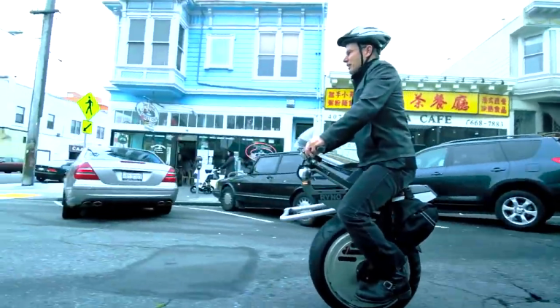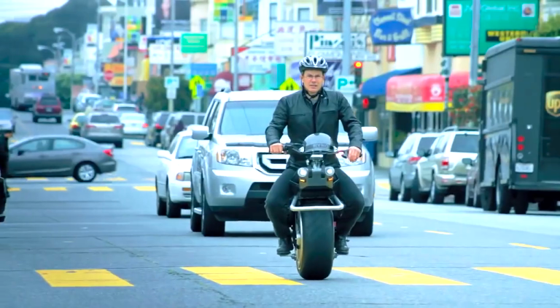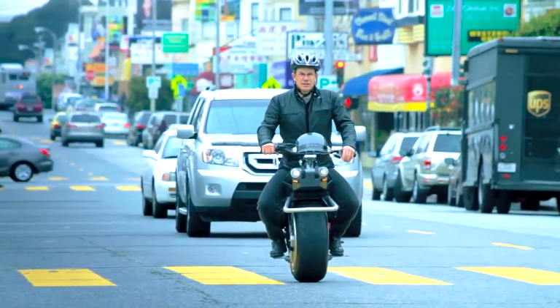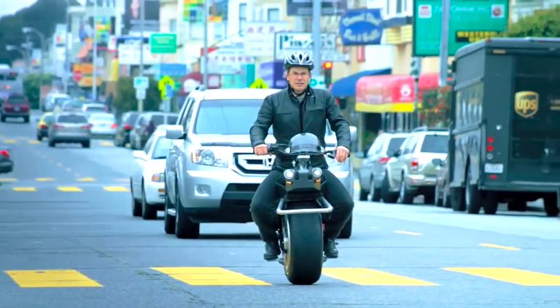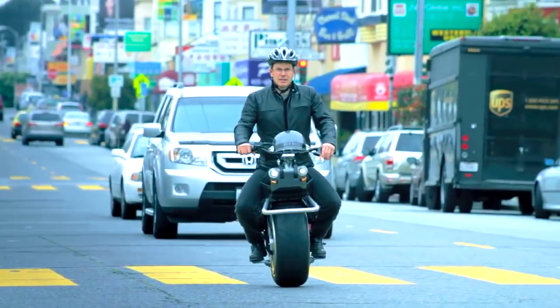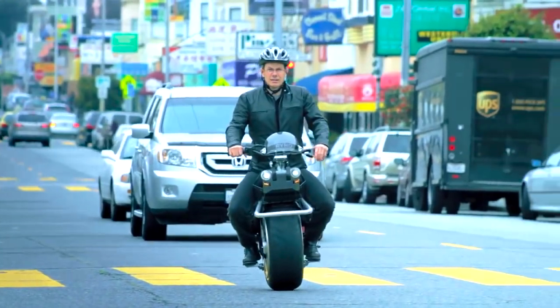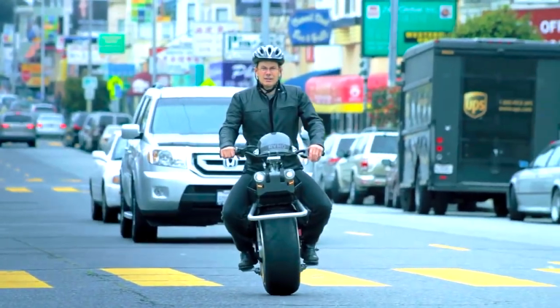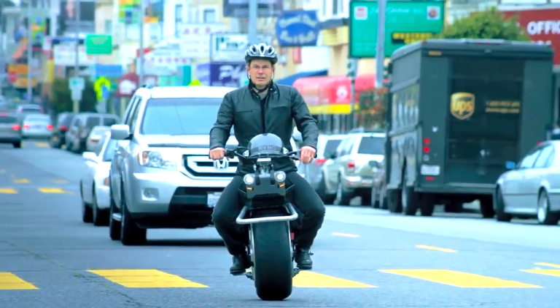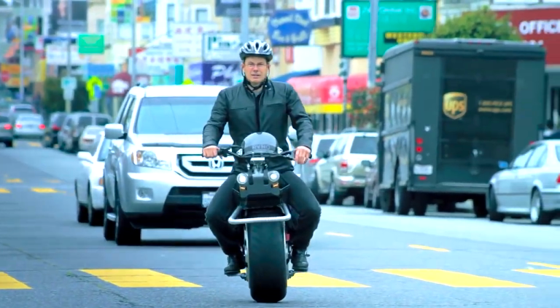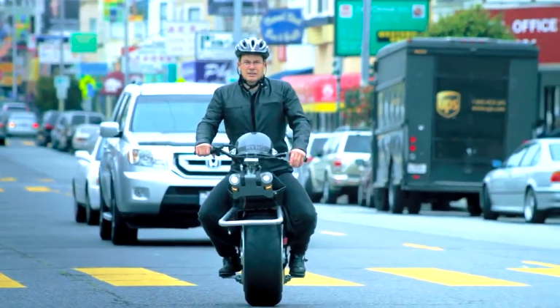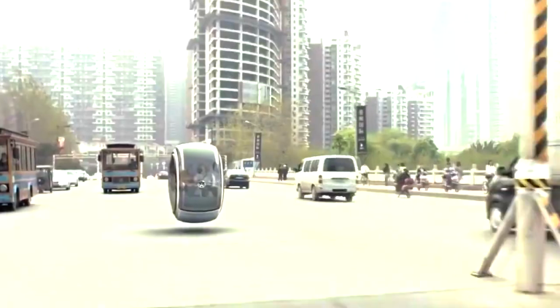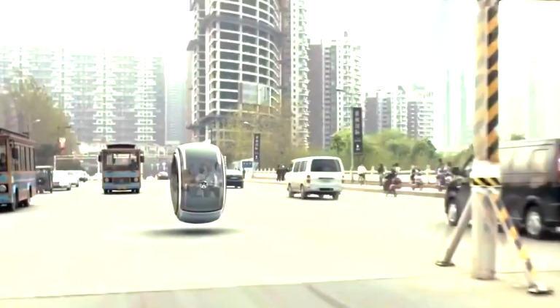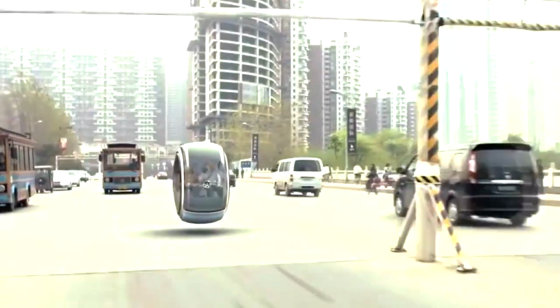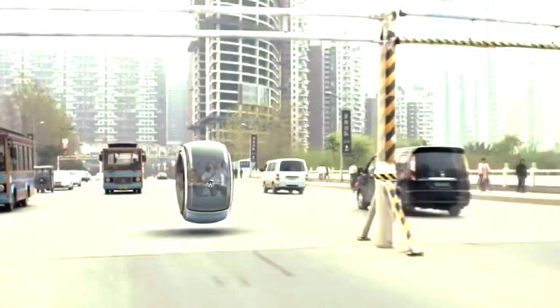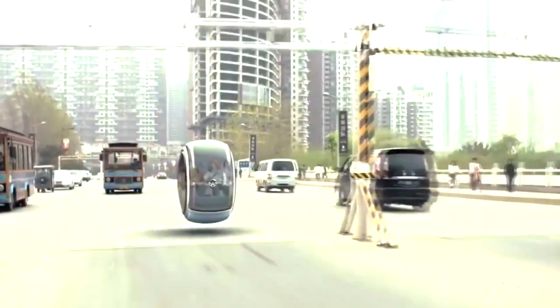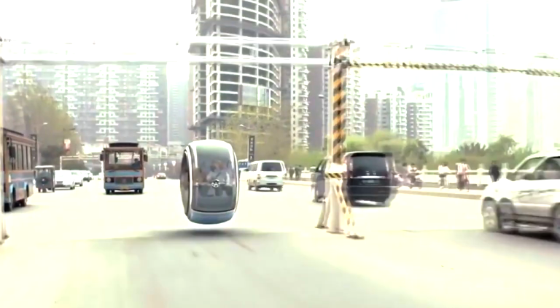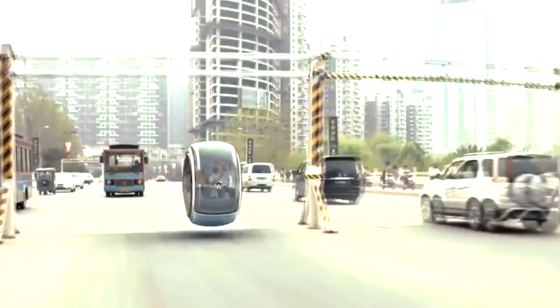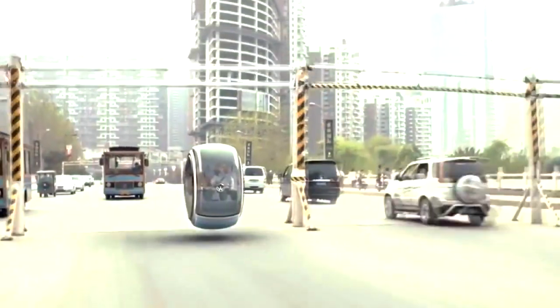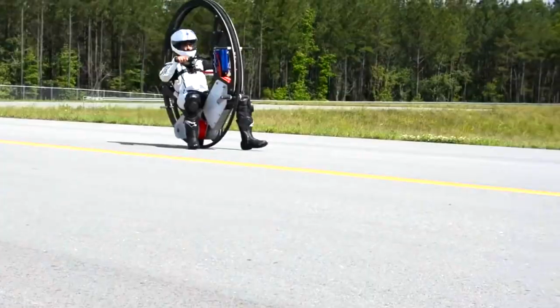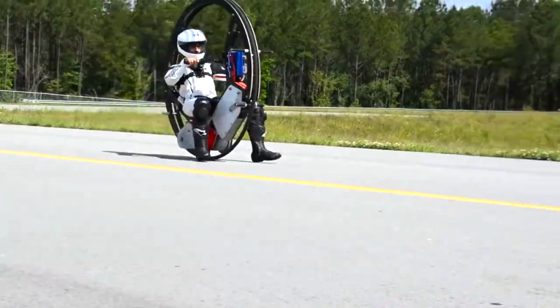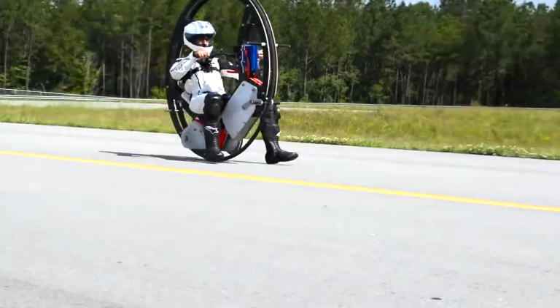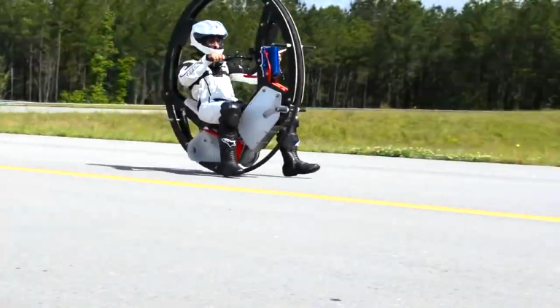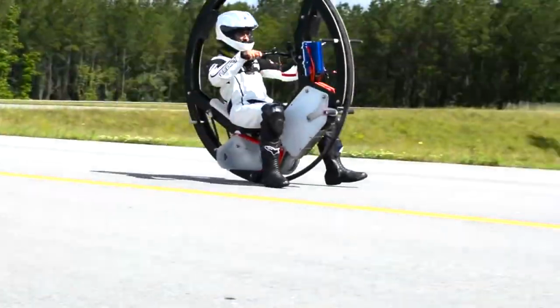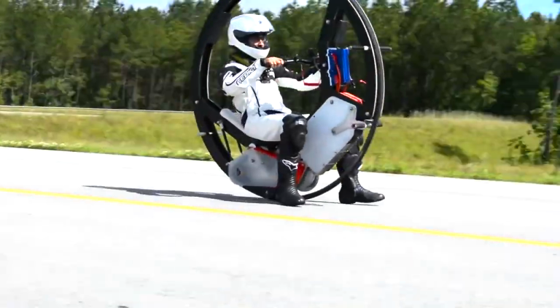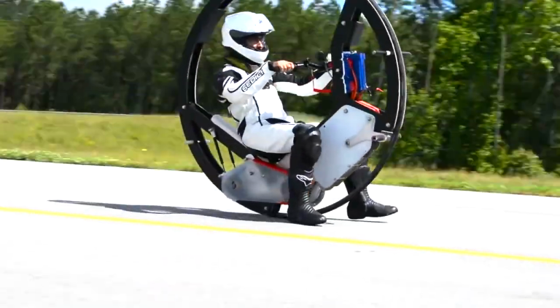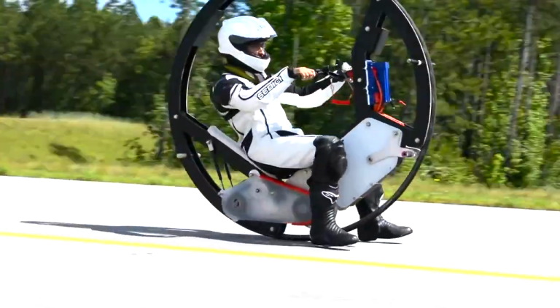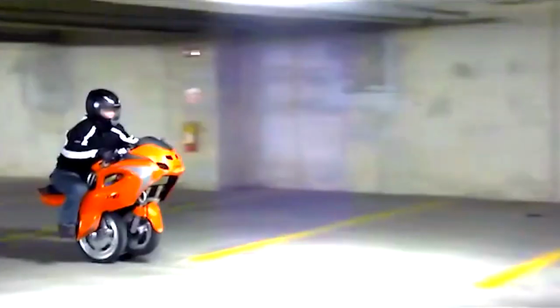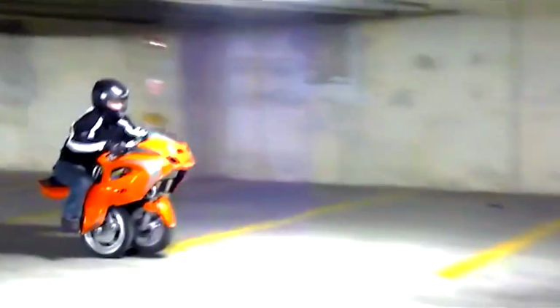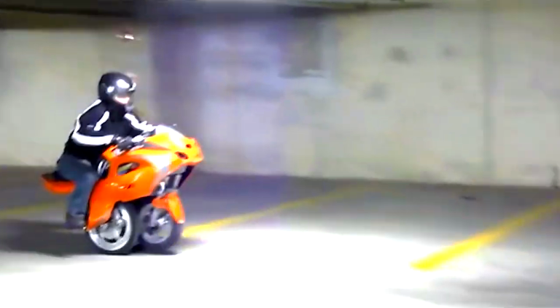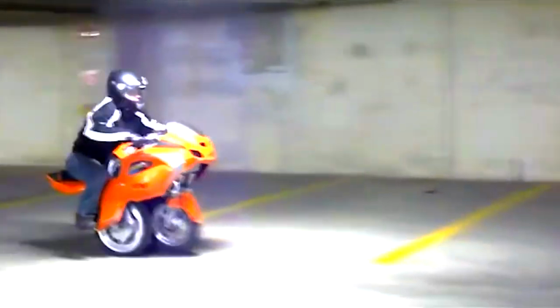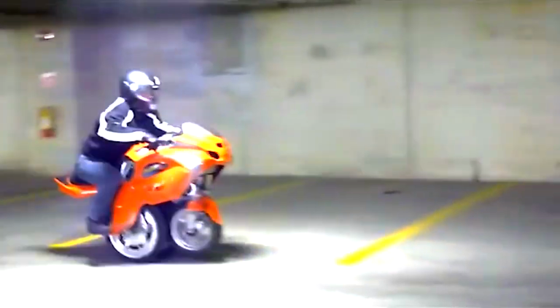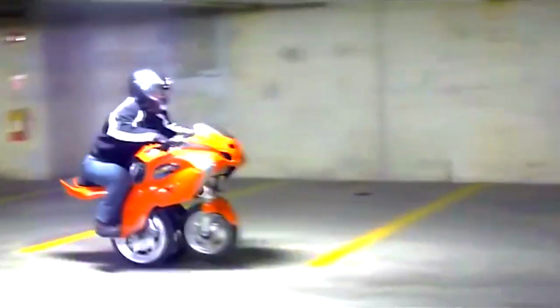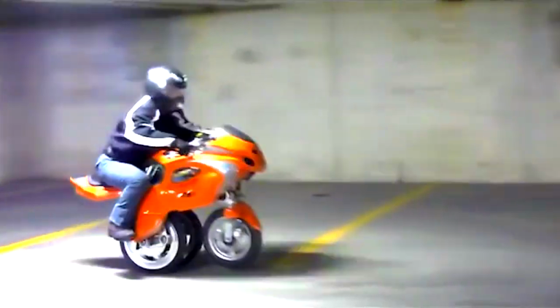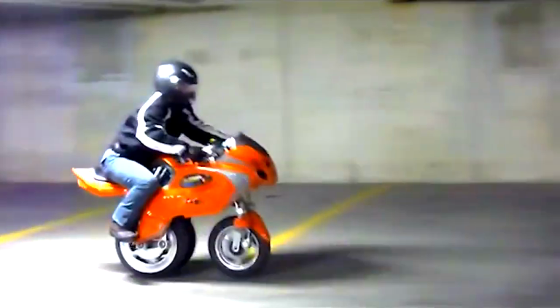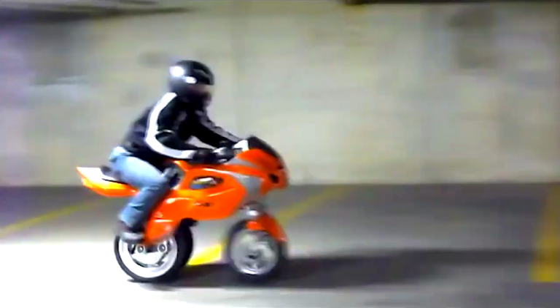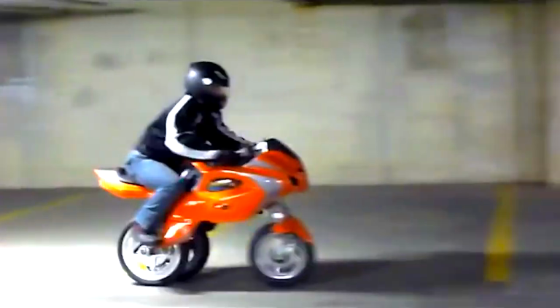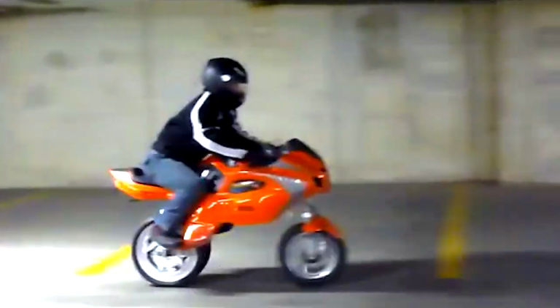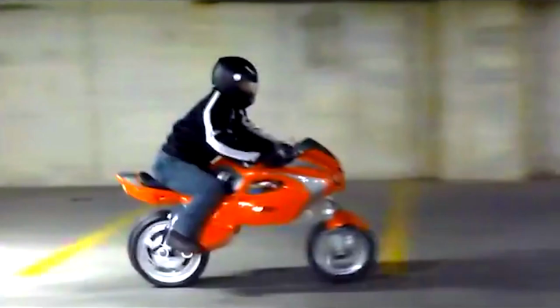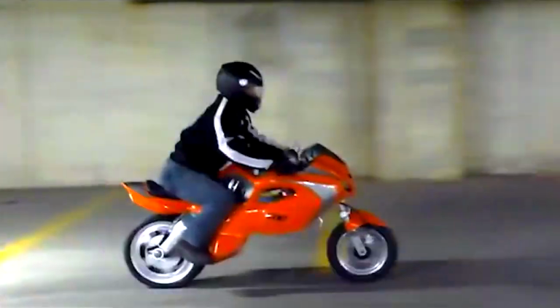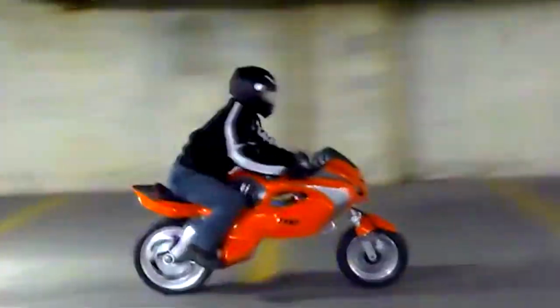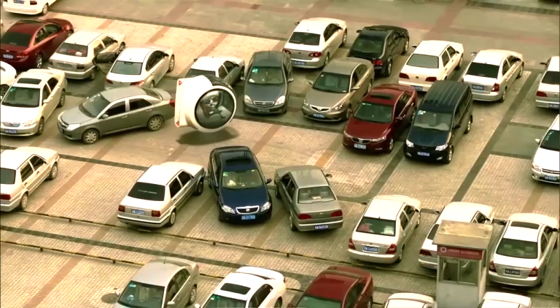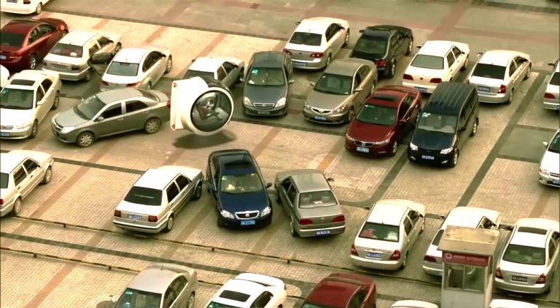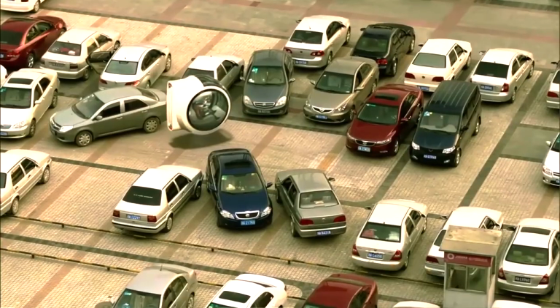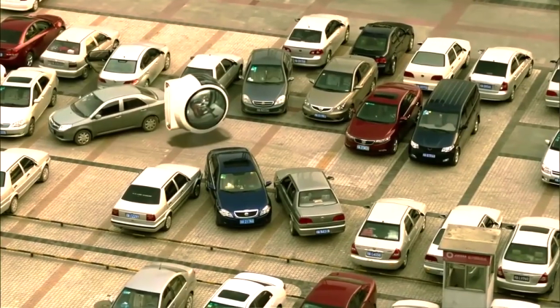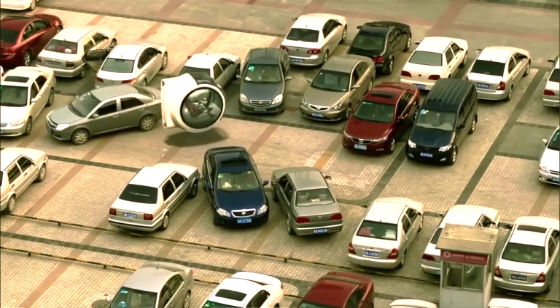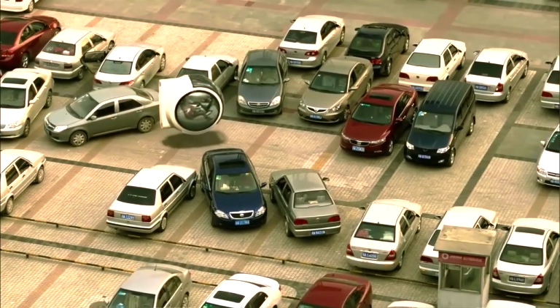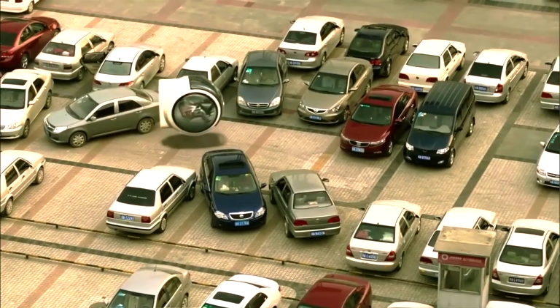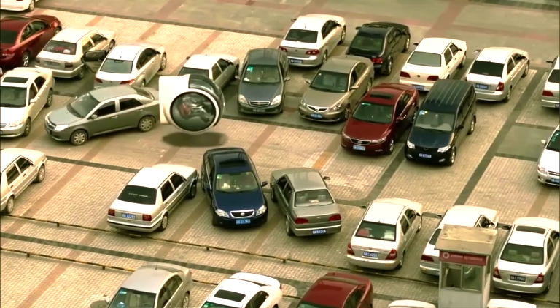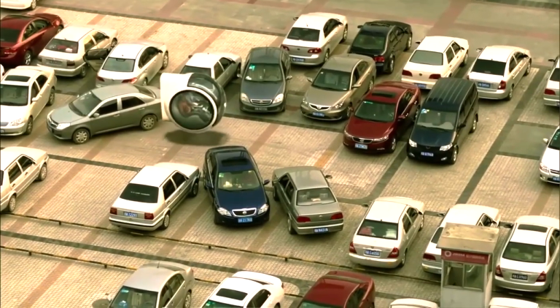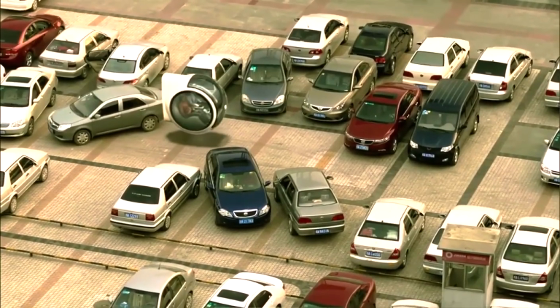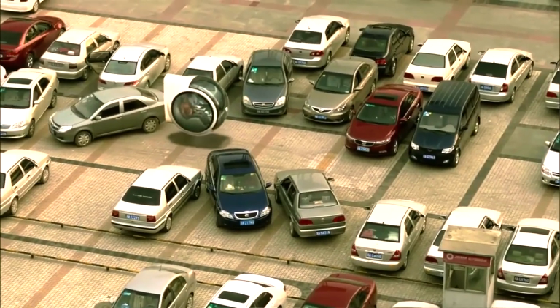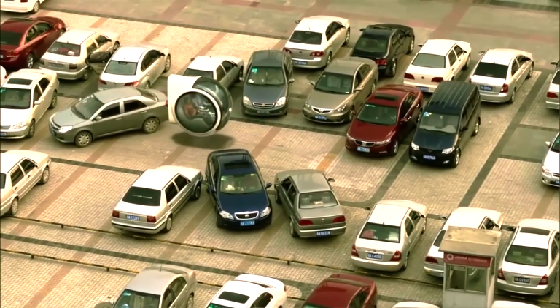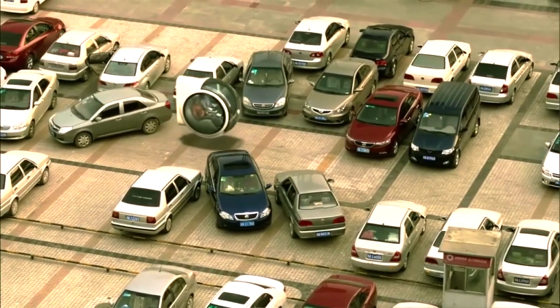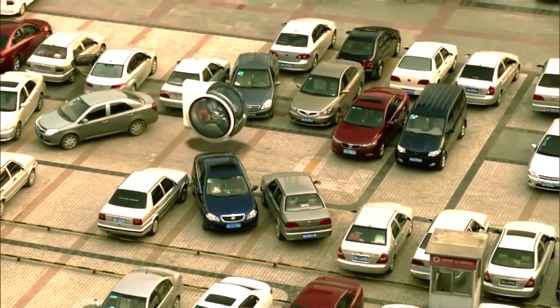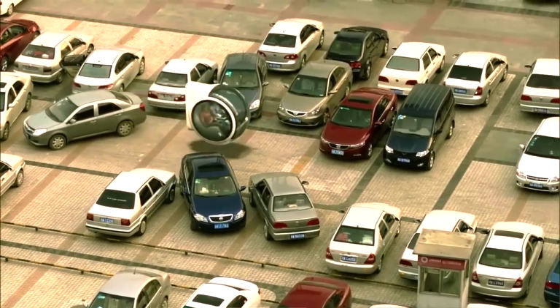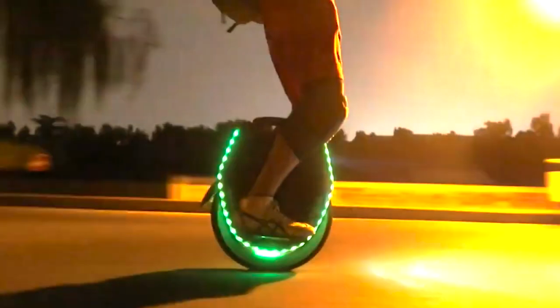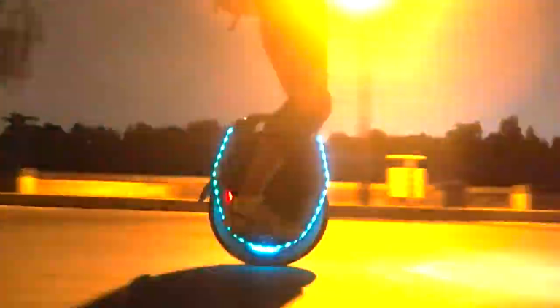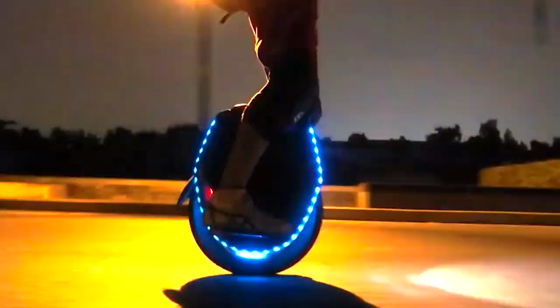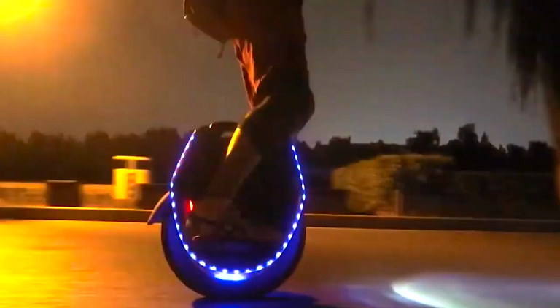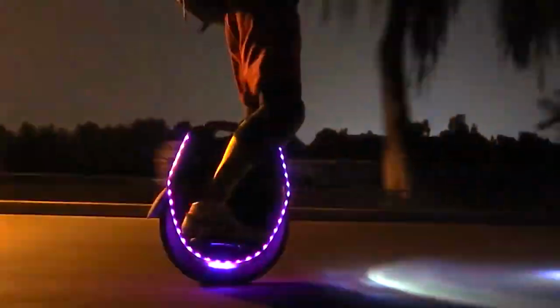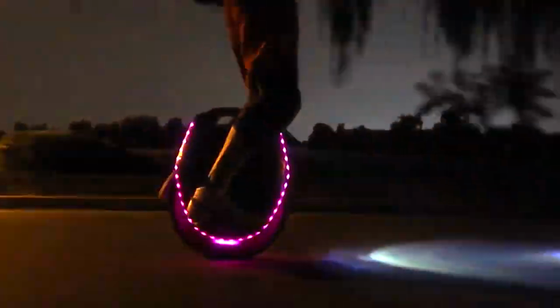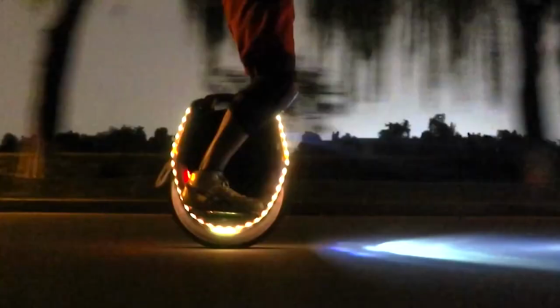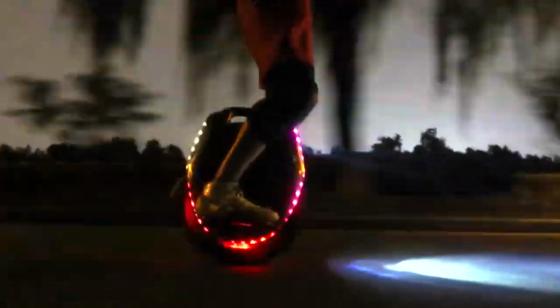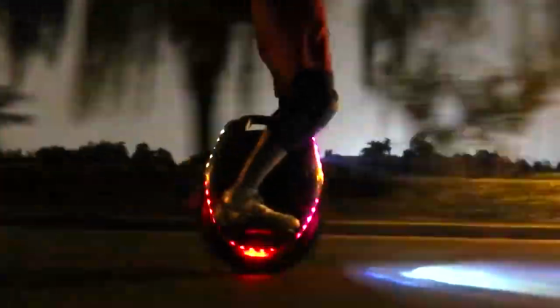The eight impressive monowheels you should know about that can transform and zoom through traffic like a sci-fi hero from the future.